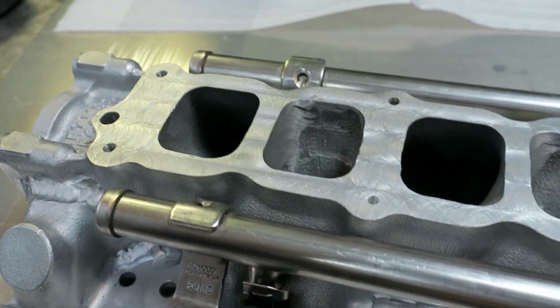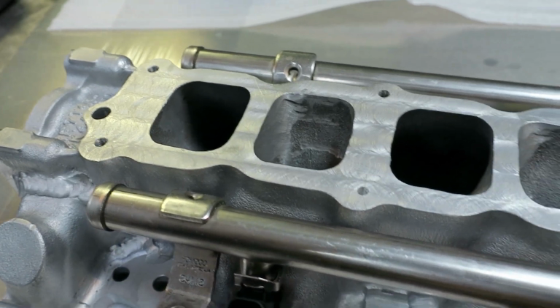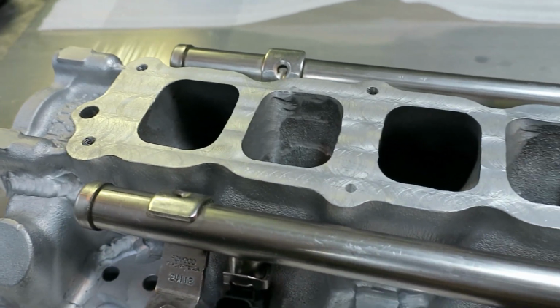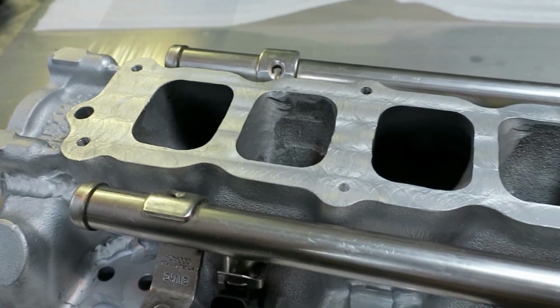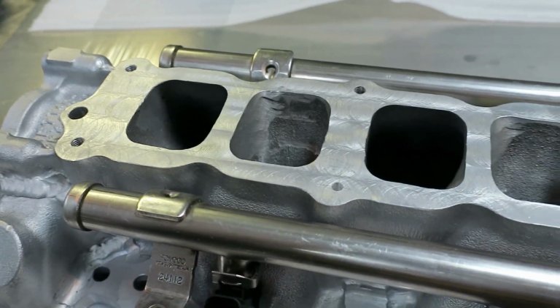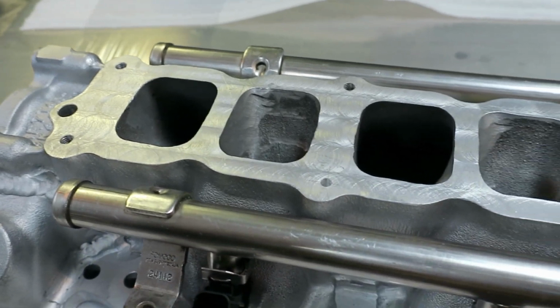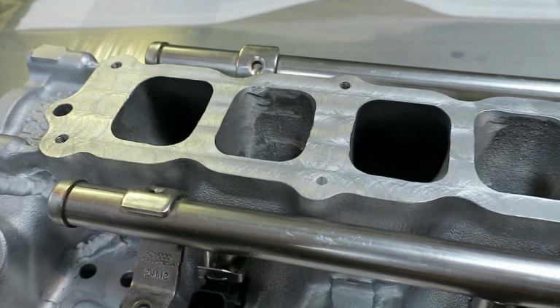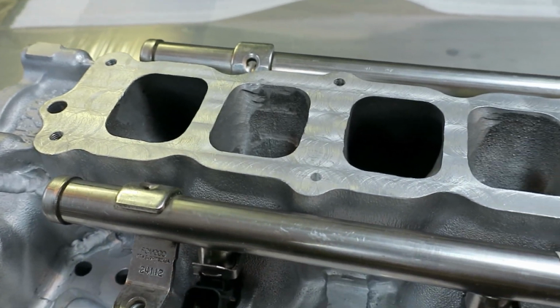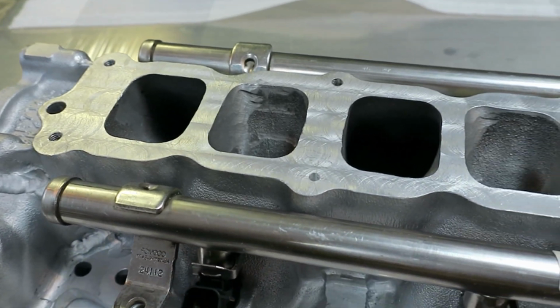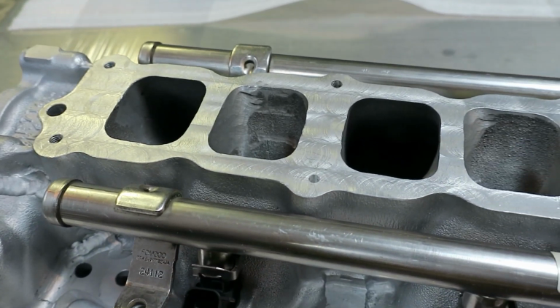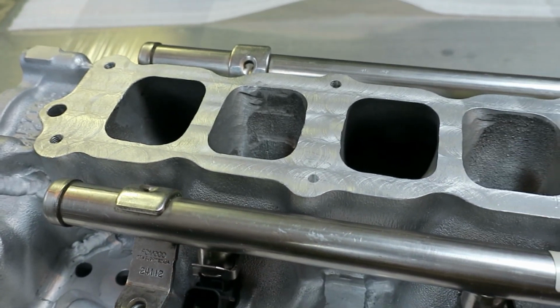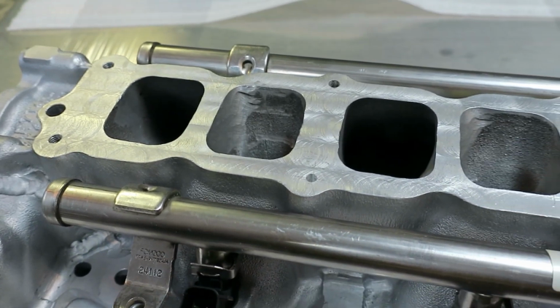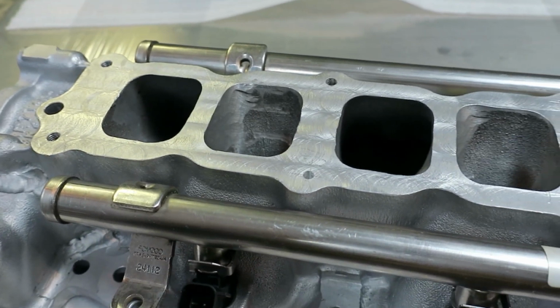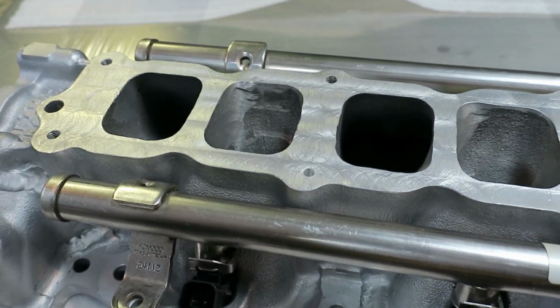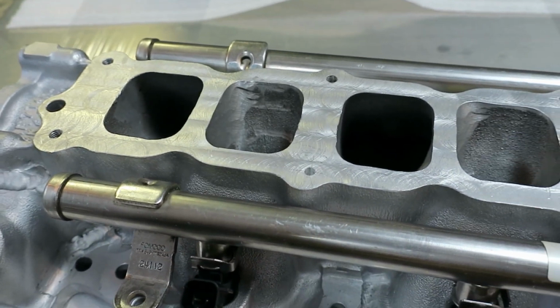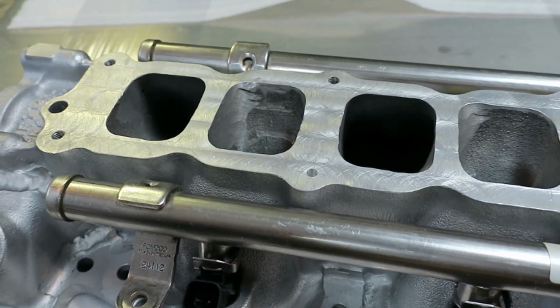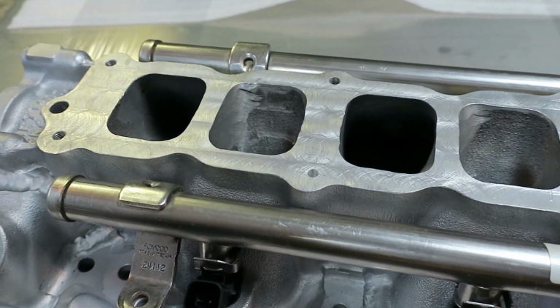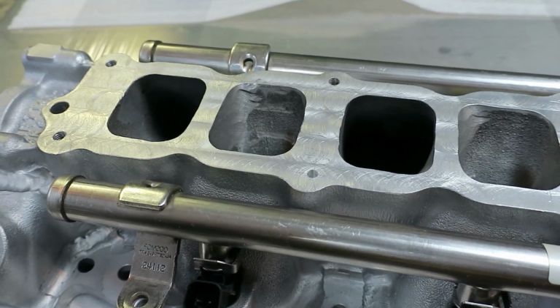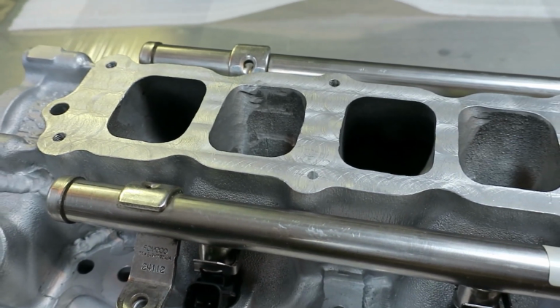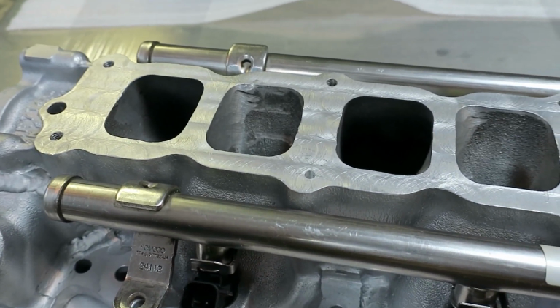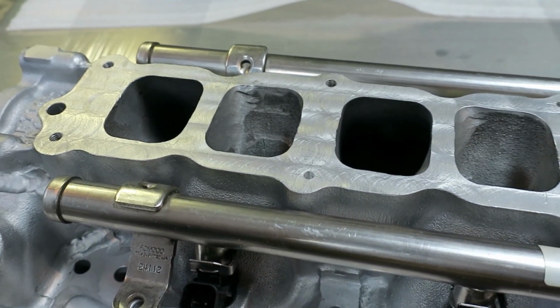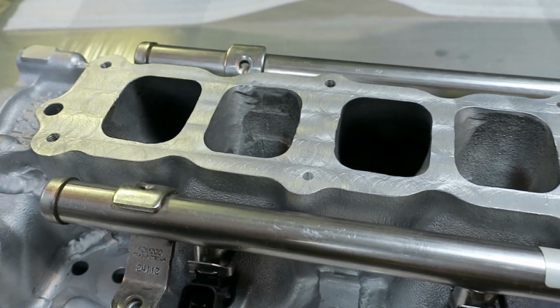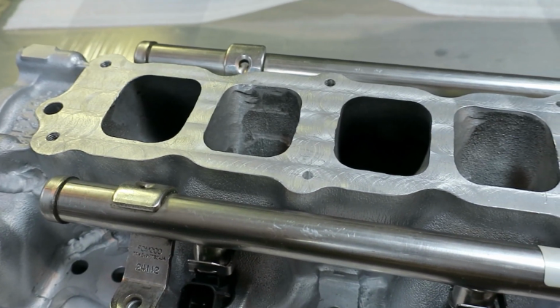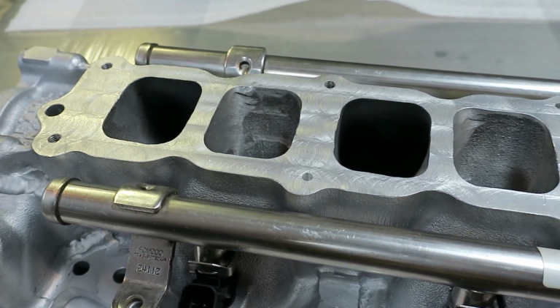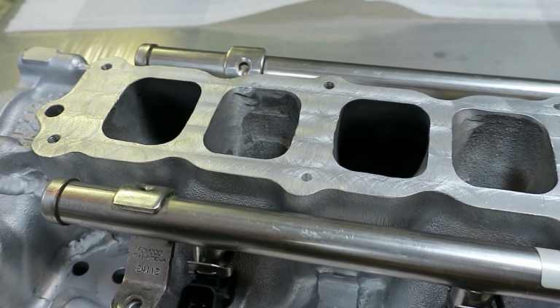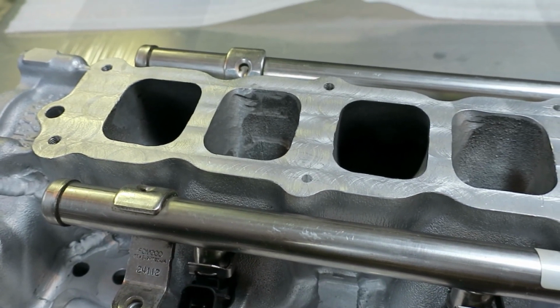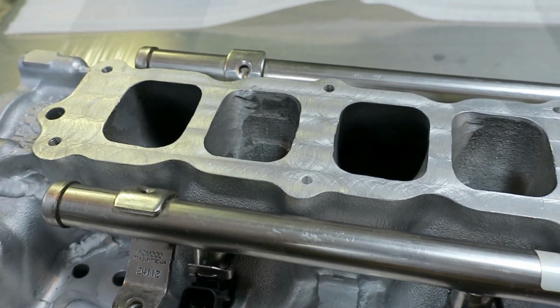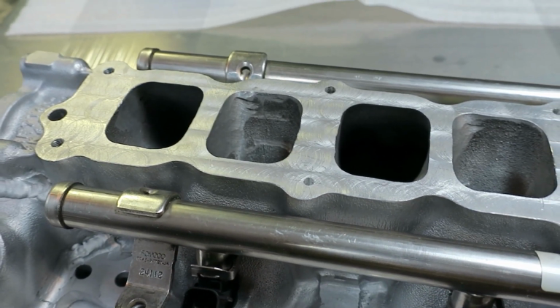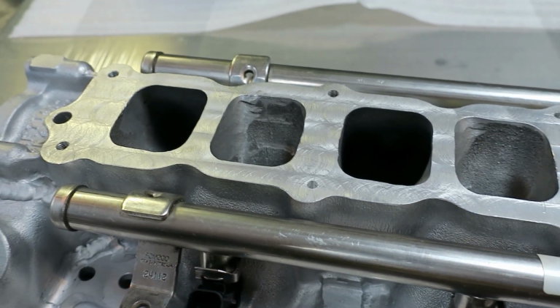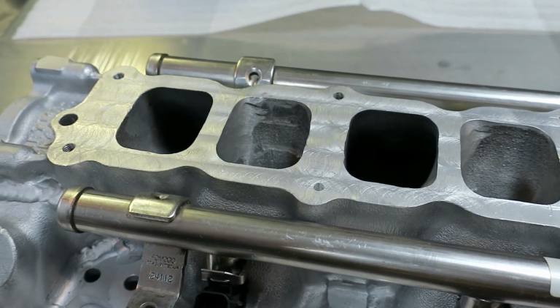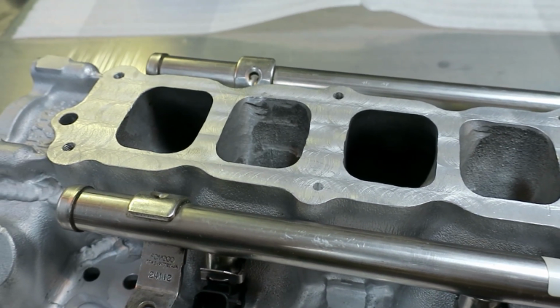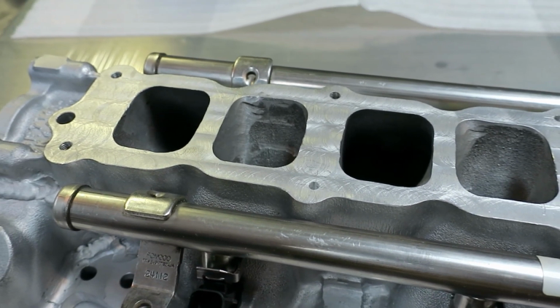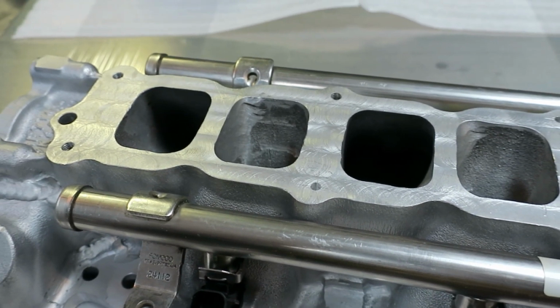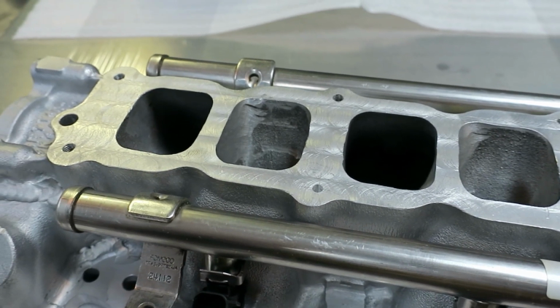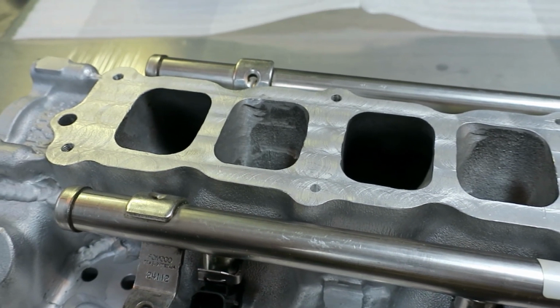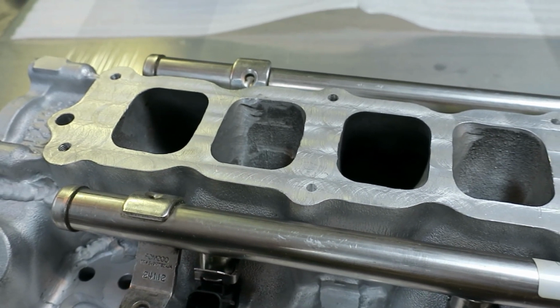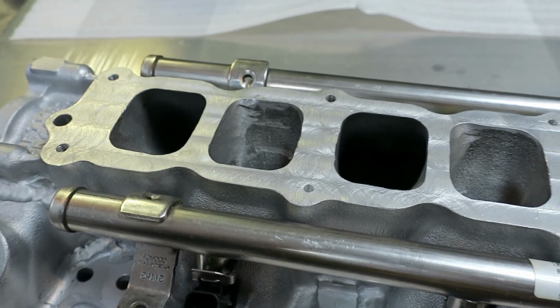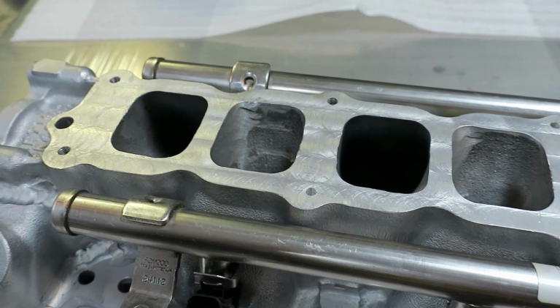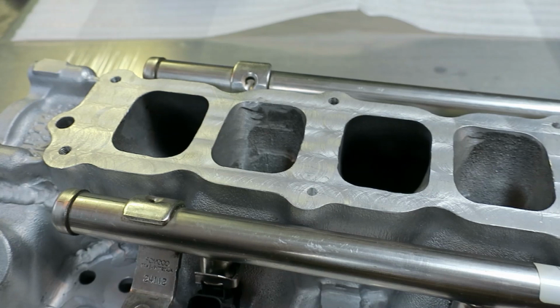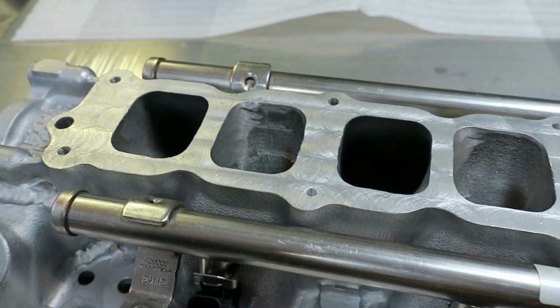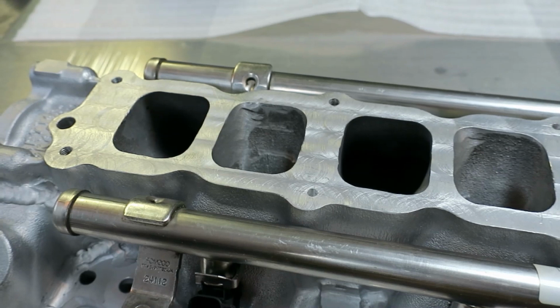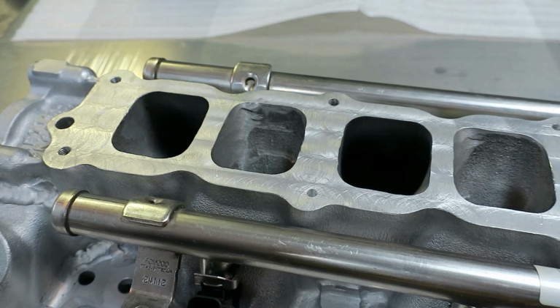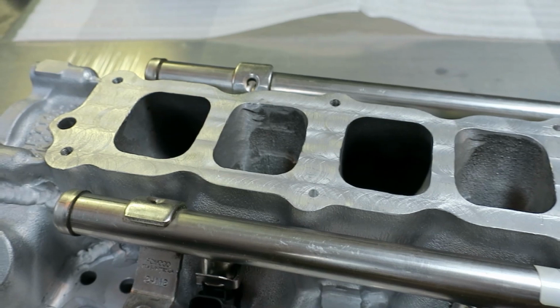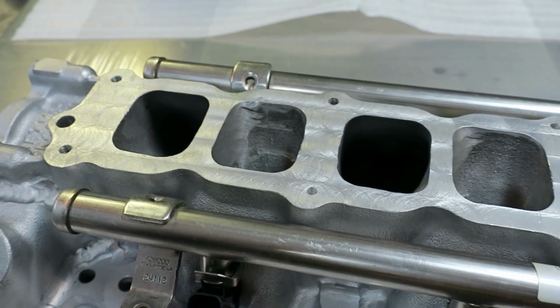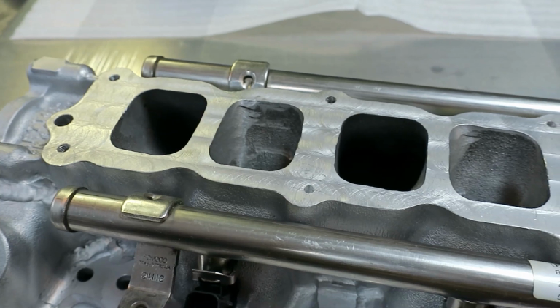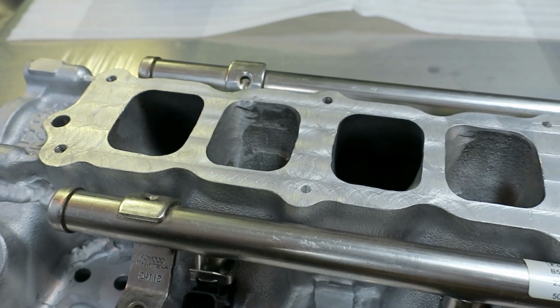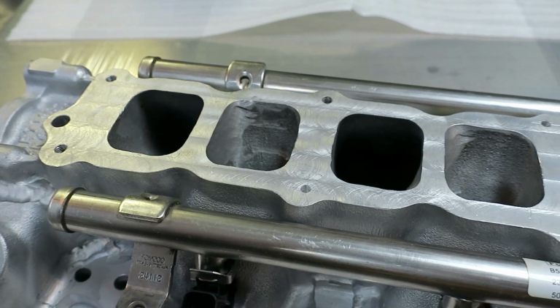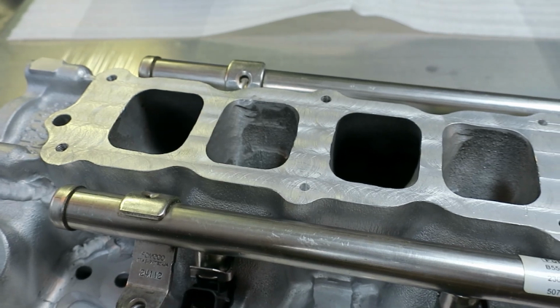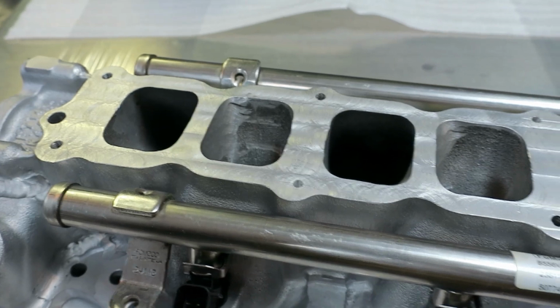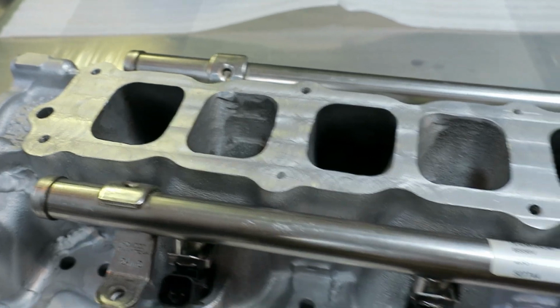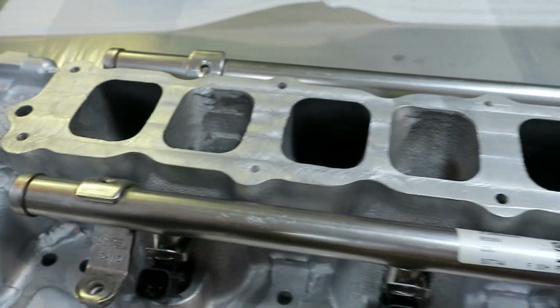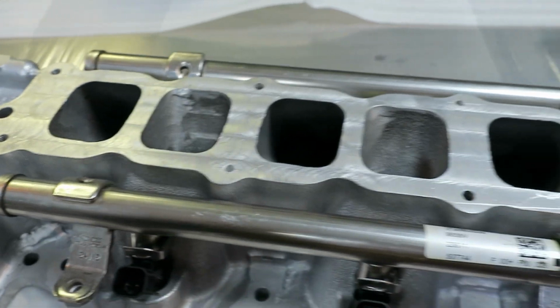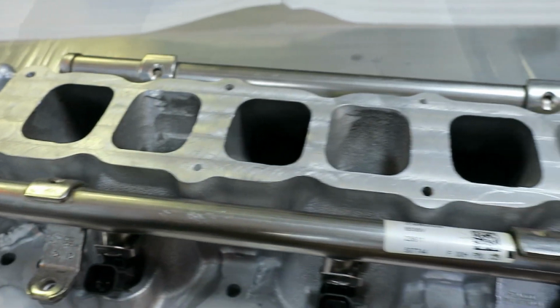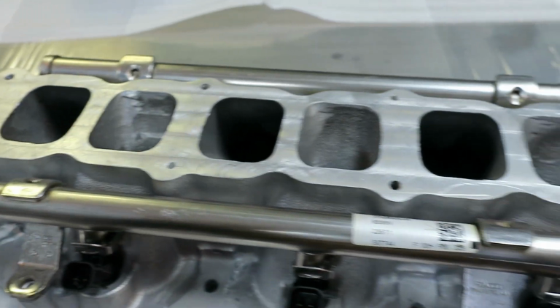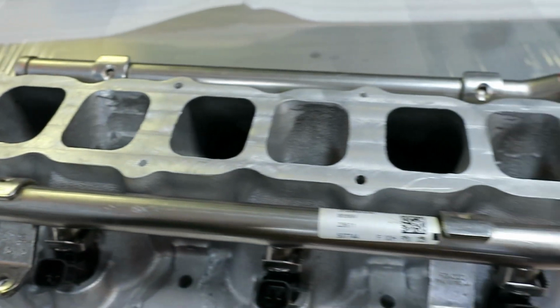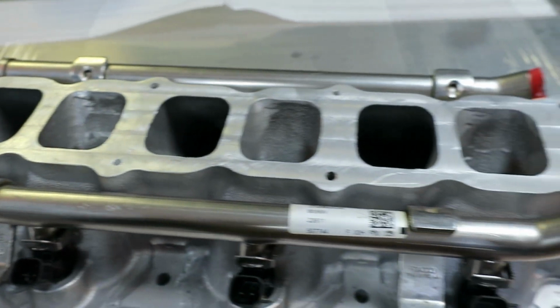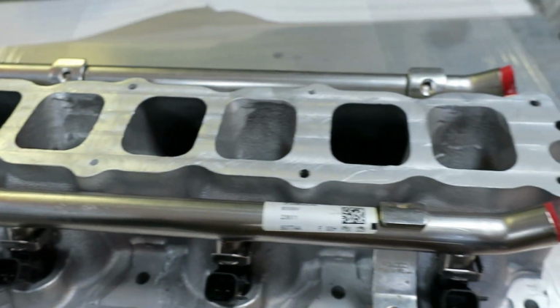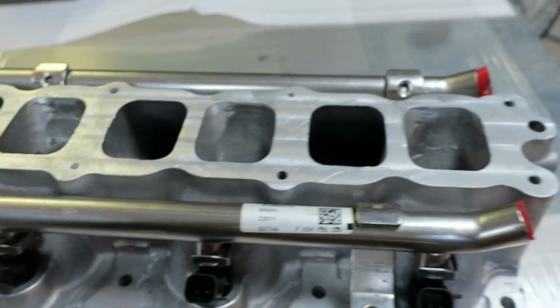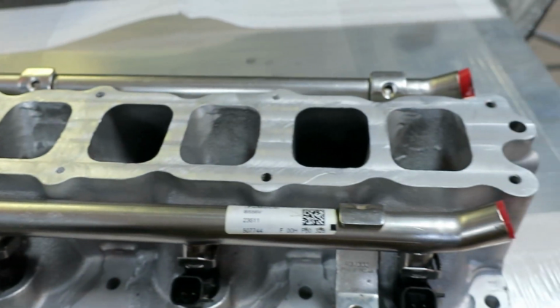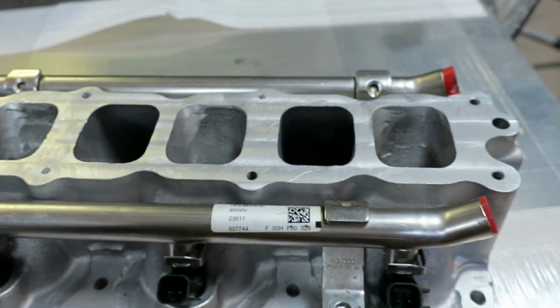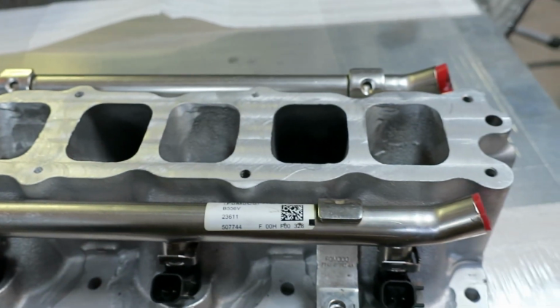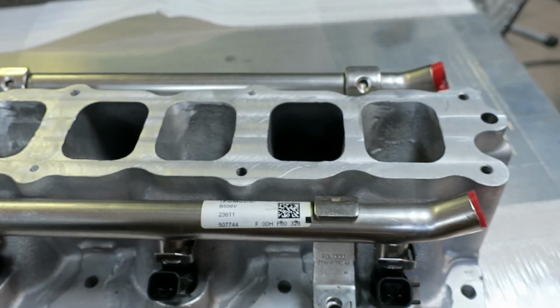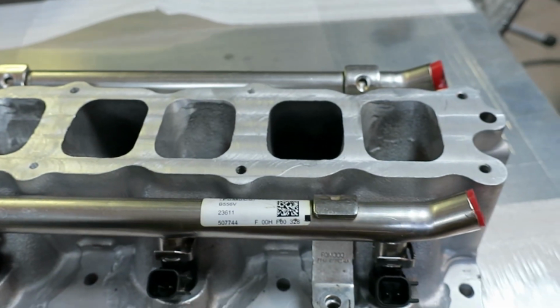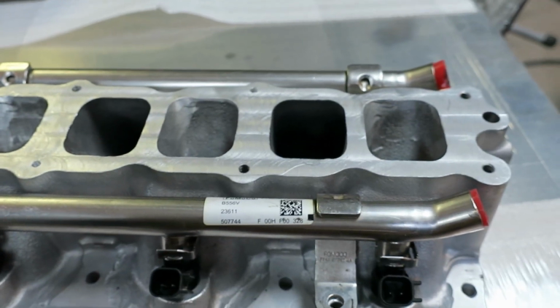Next step is mocking up the plenum. I've got a little bit of a challenge with clearance to the bodywork, but it's all going to fit.